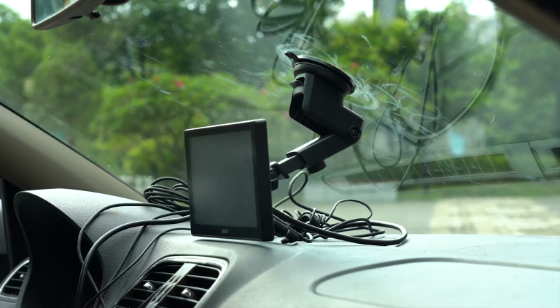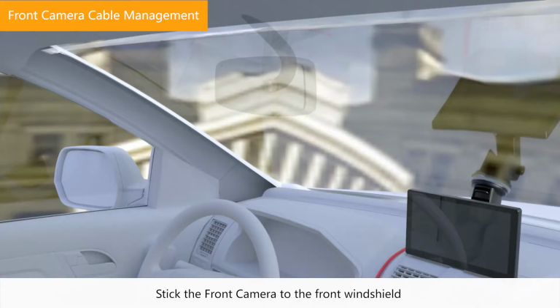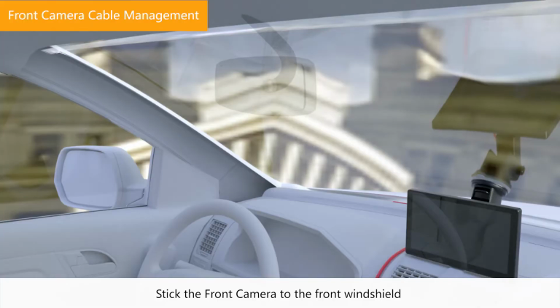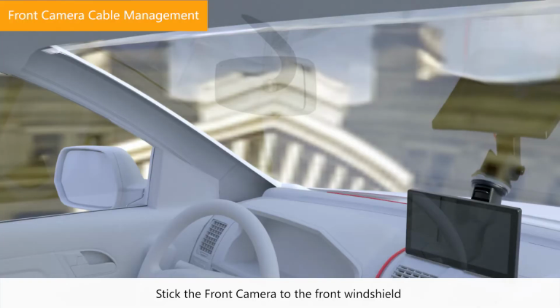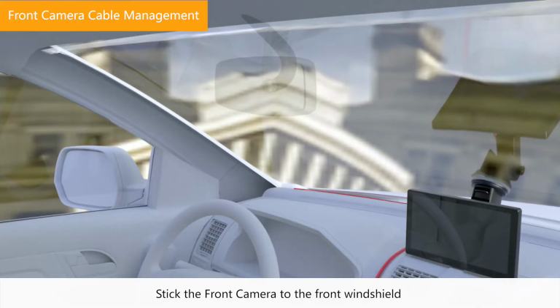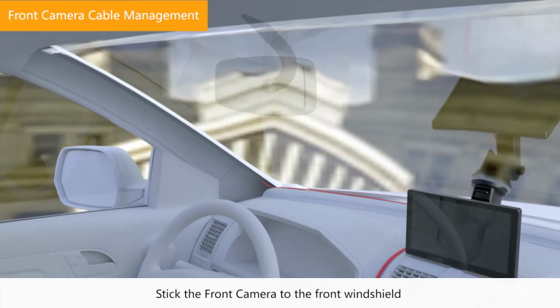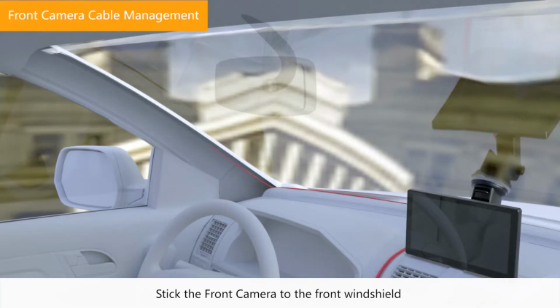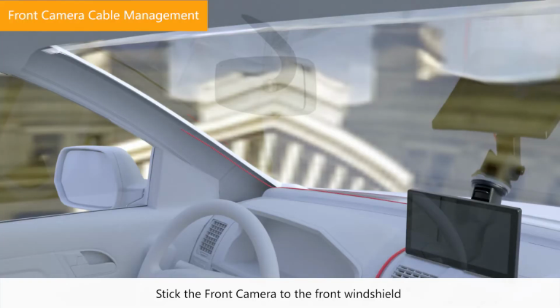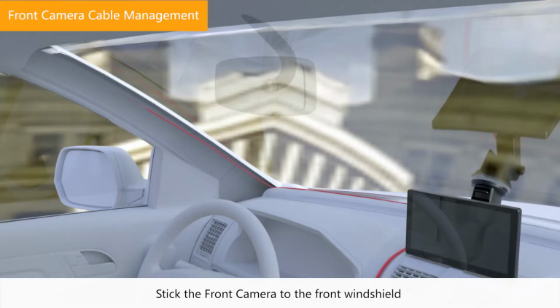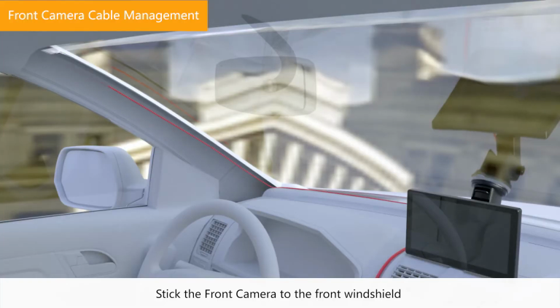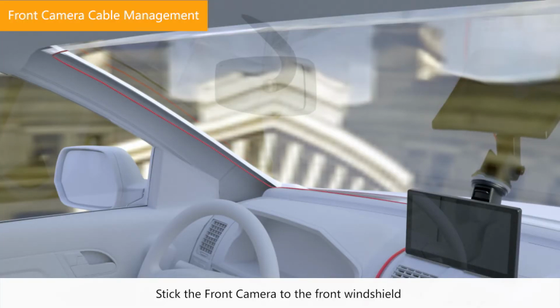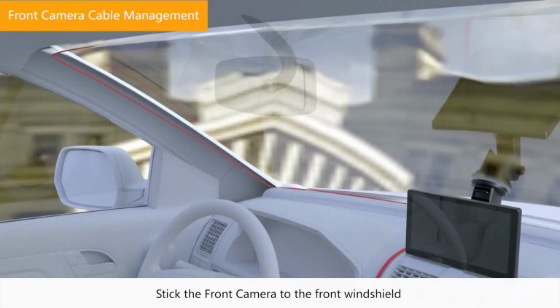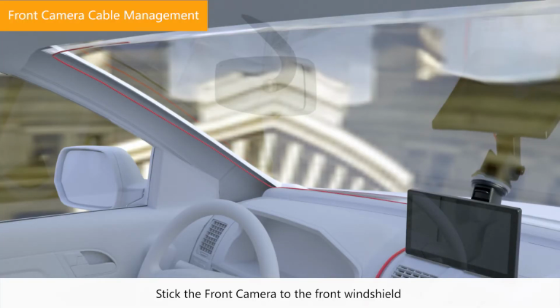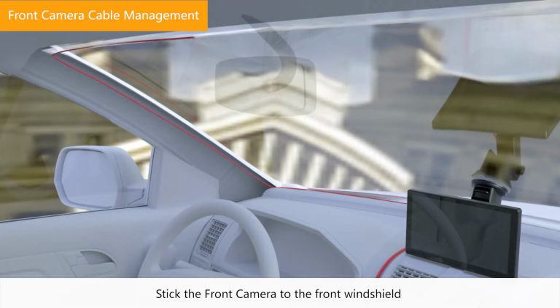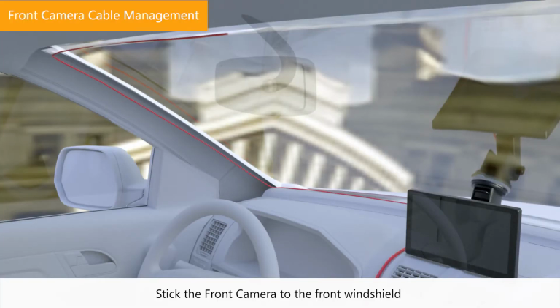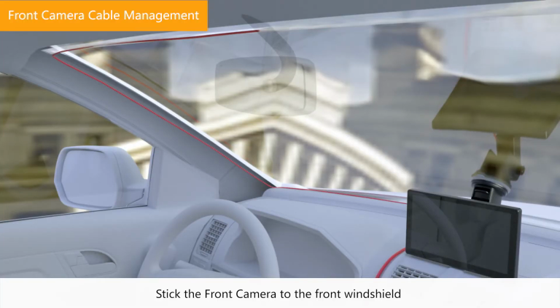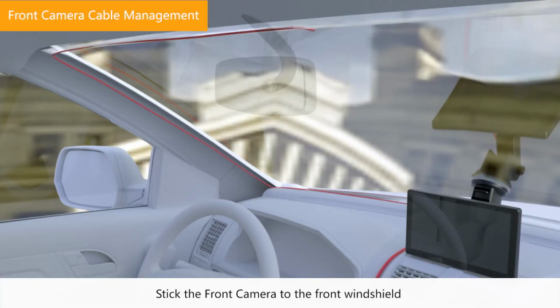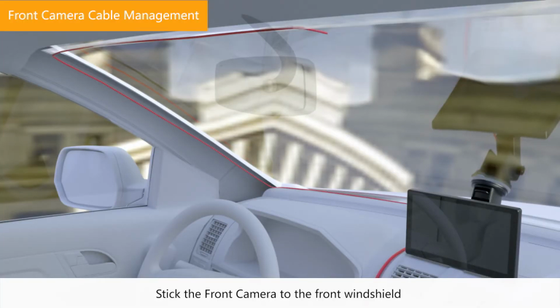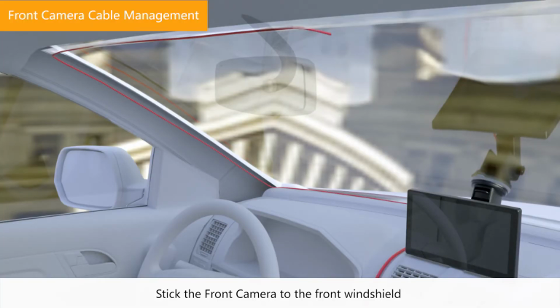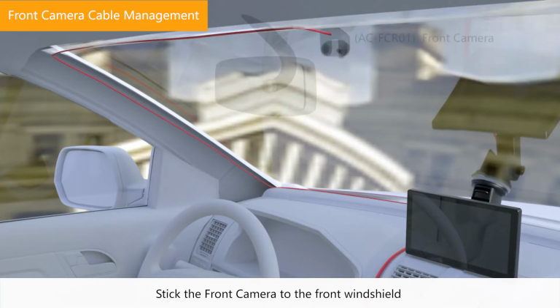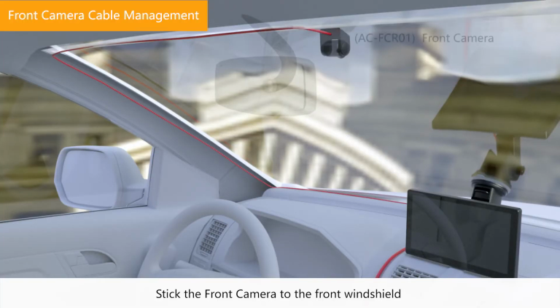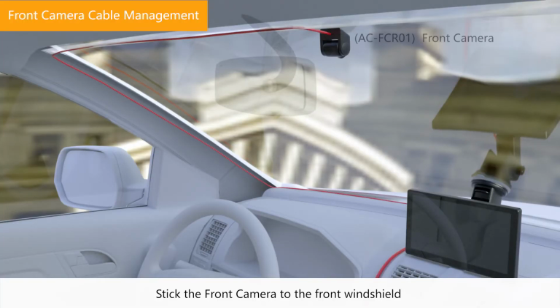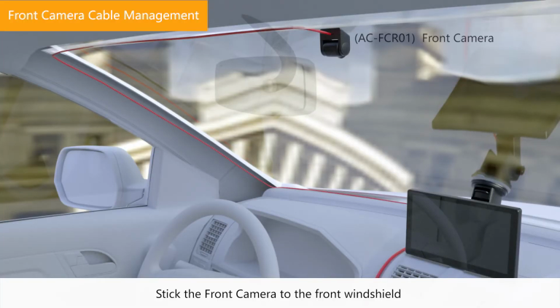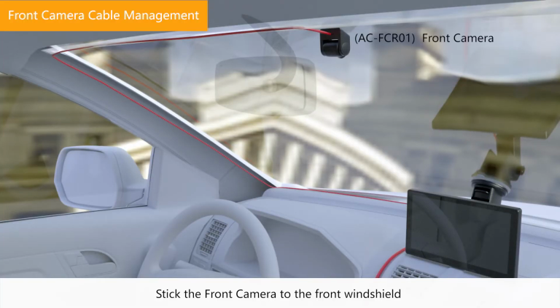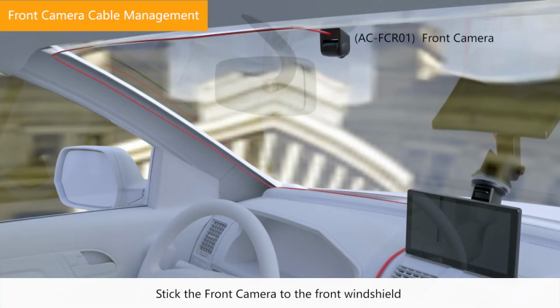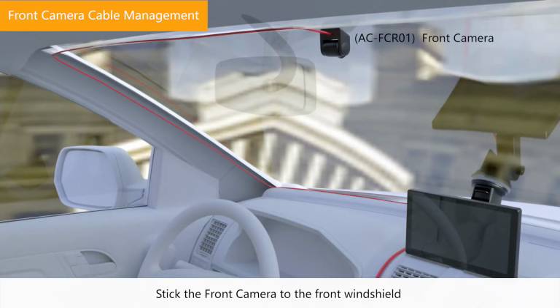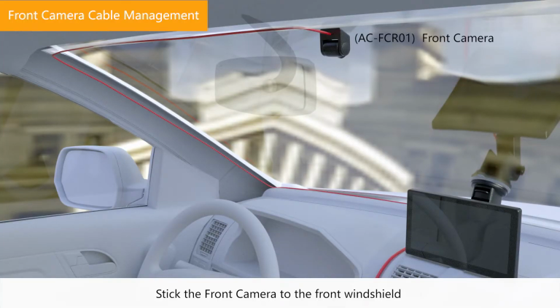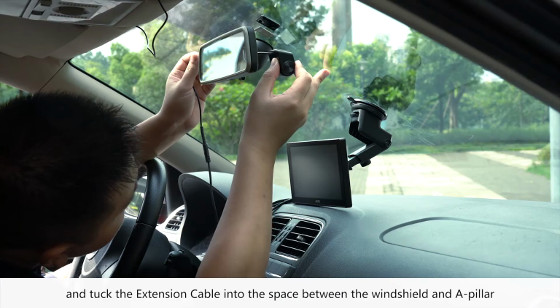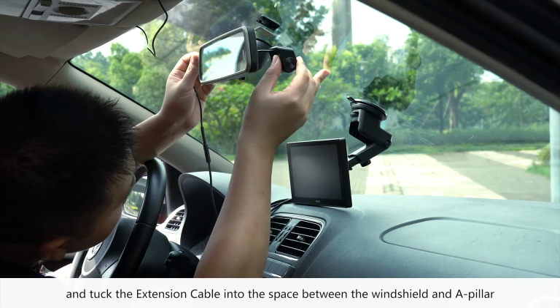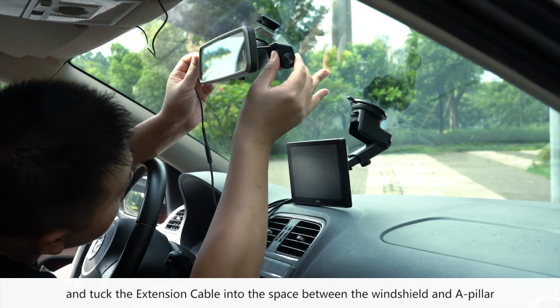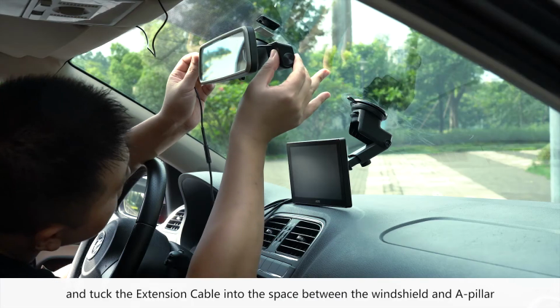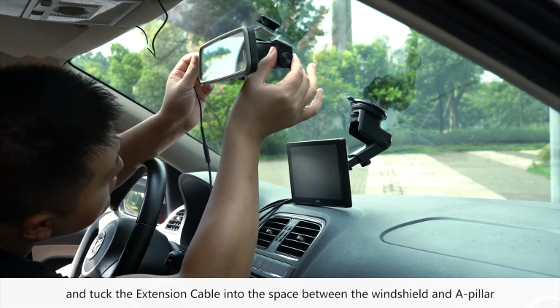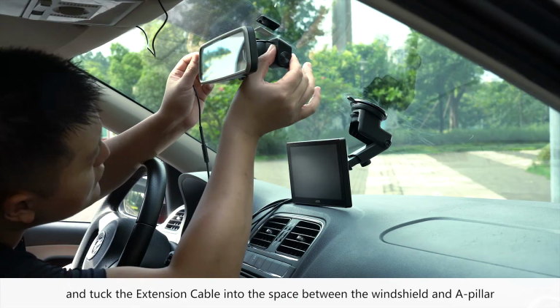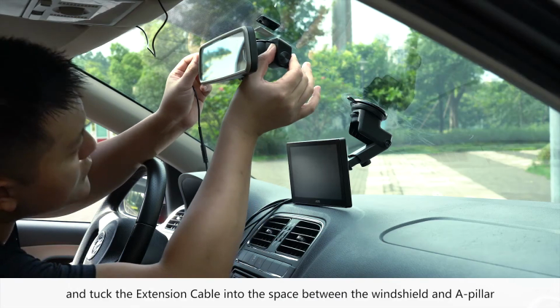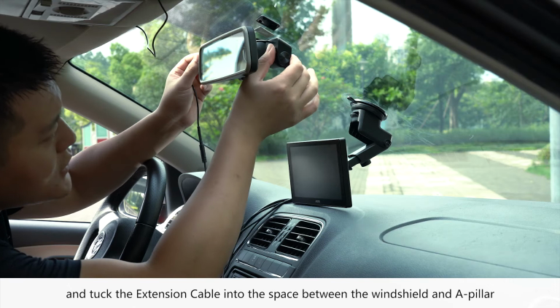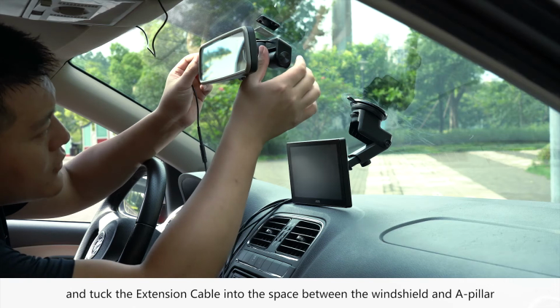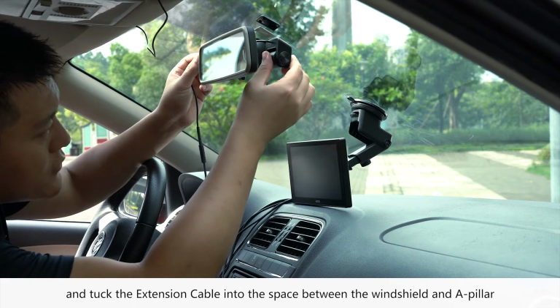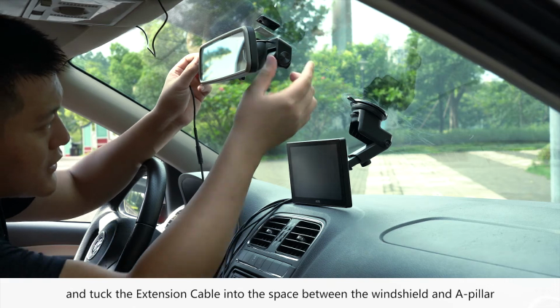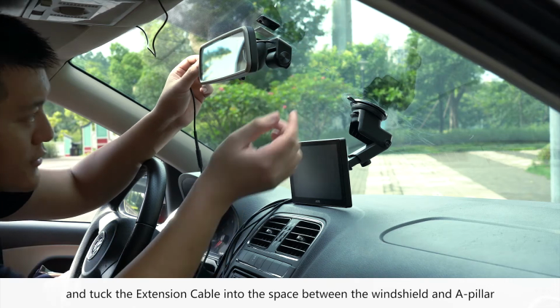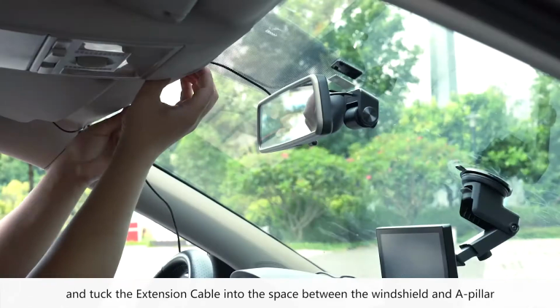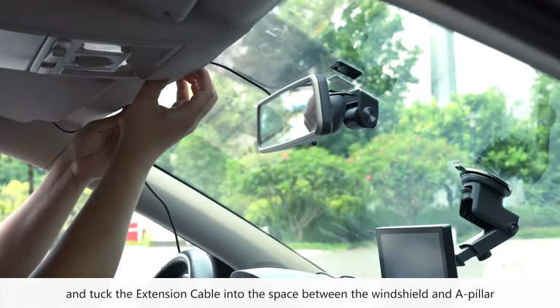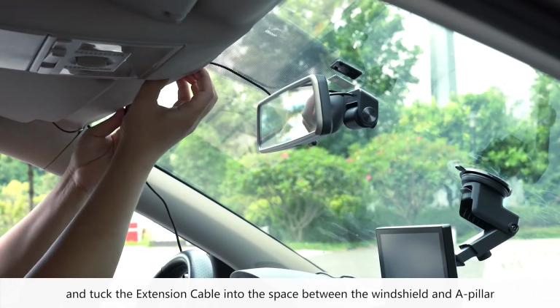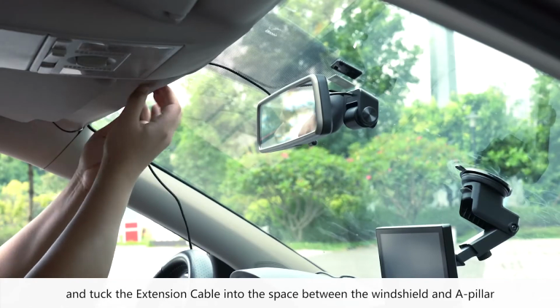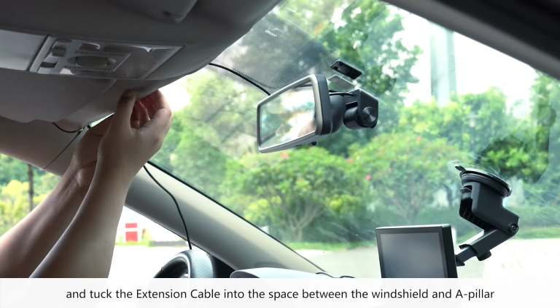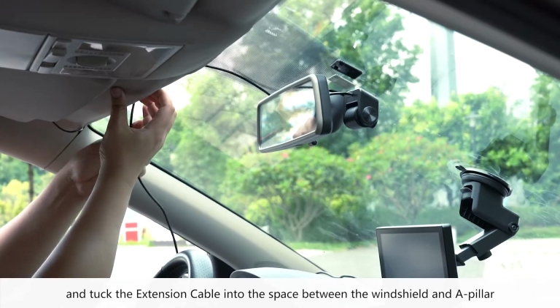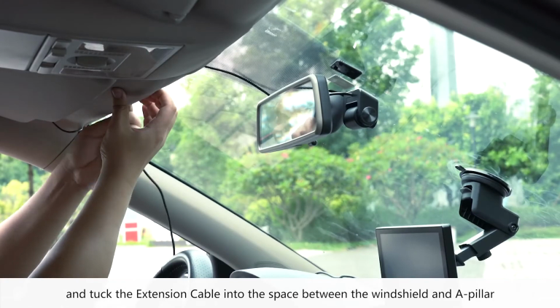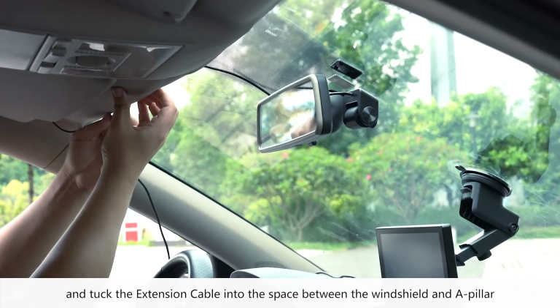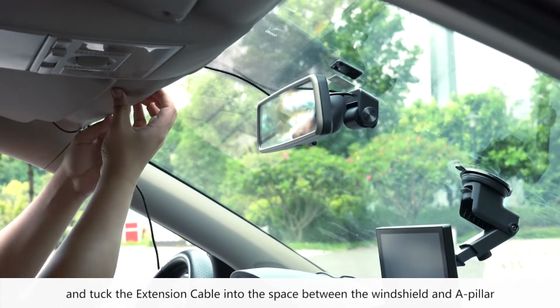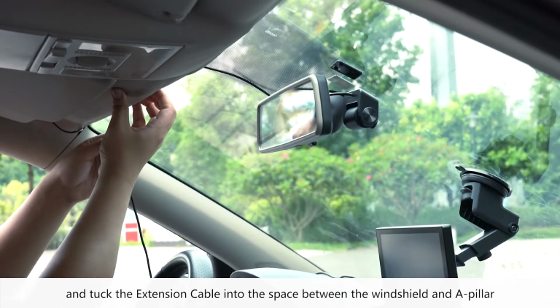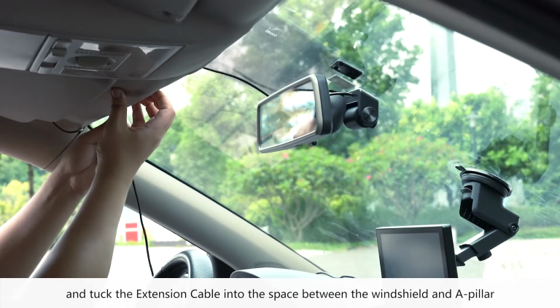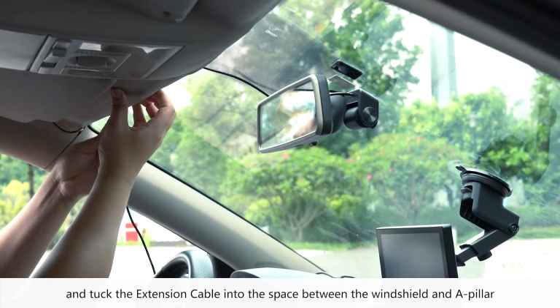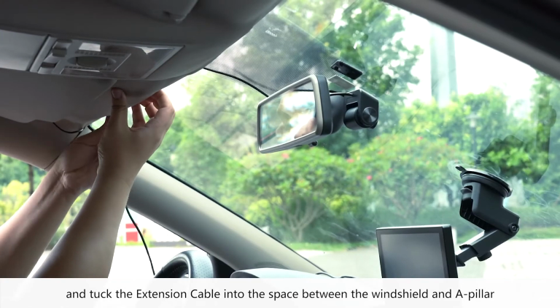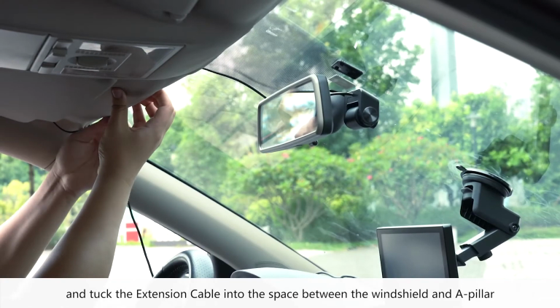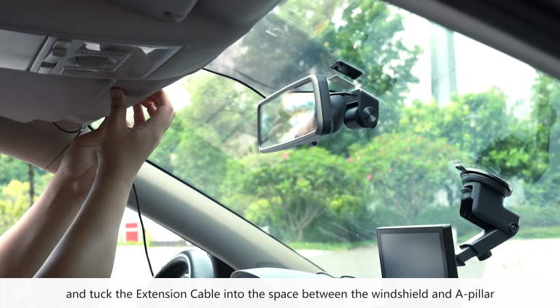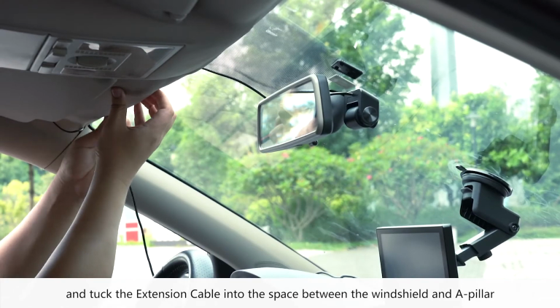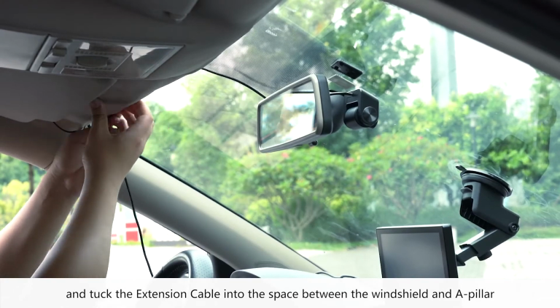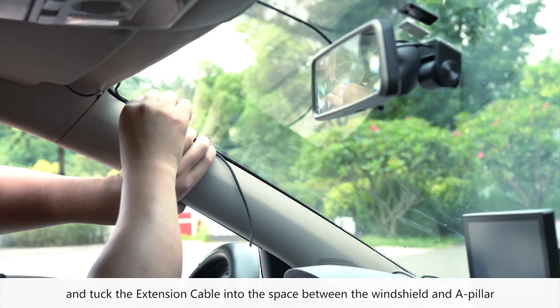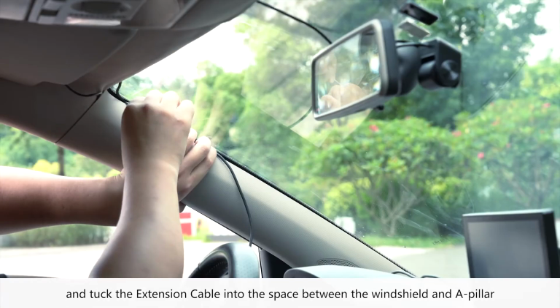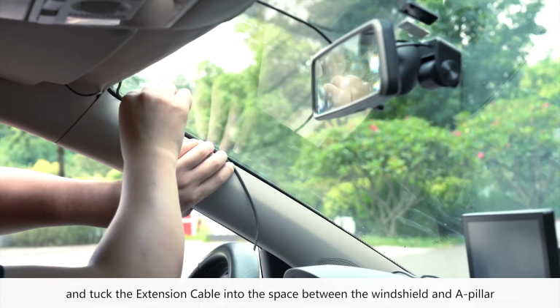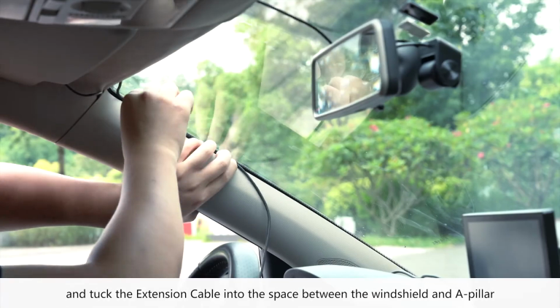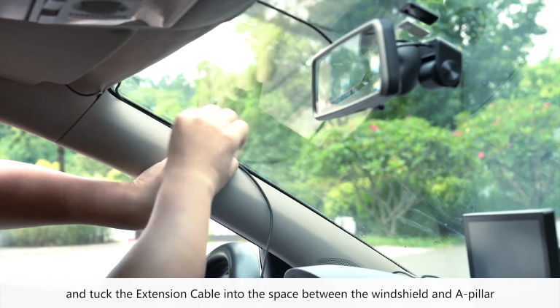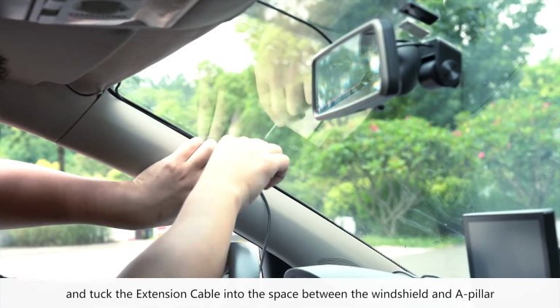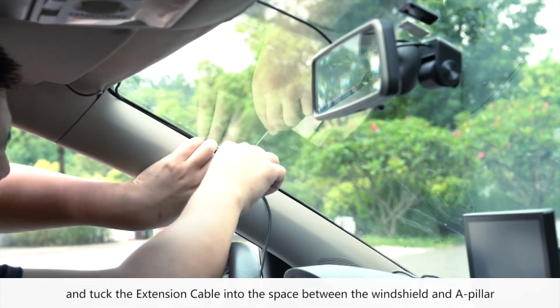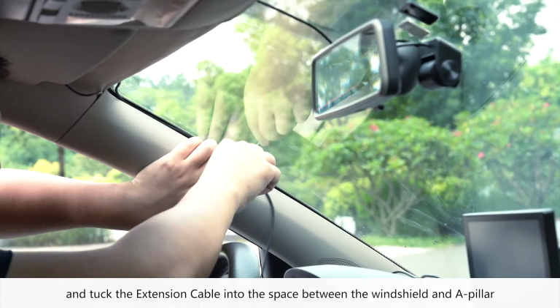Stick the front camera to the front windshield and tuck the extension cable into the space between the windshield and a pillar.